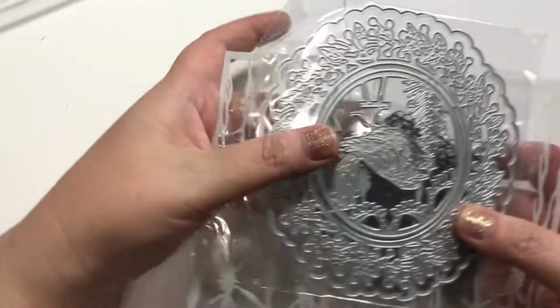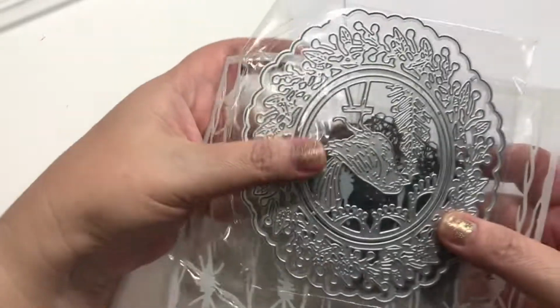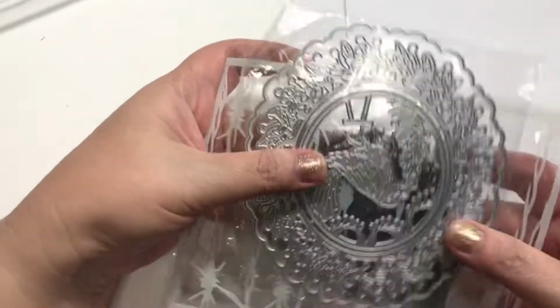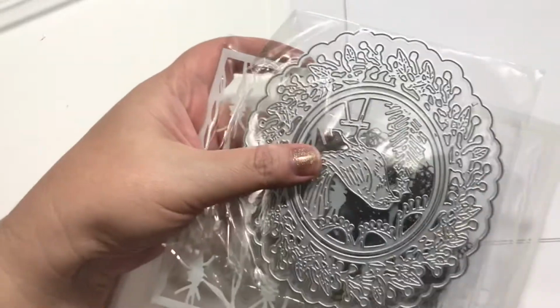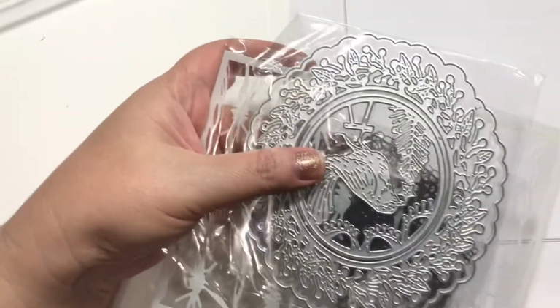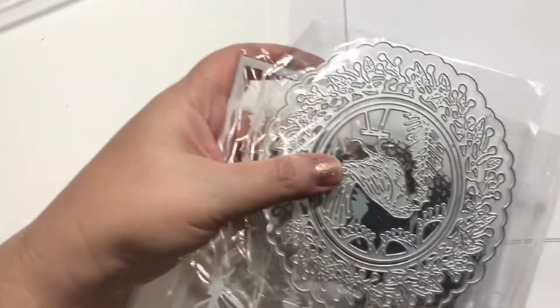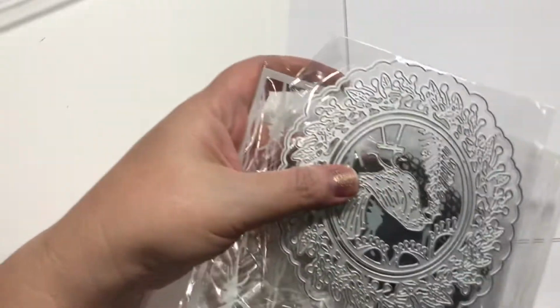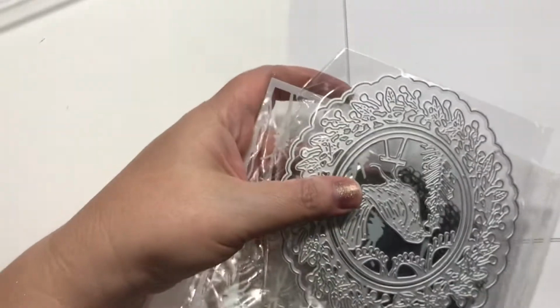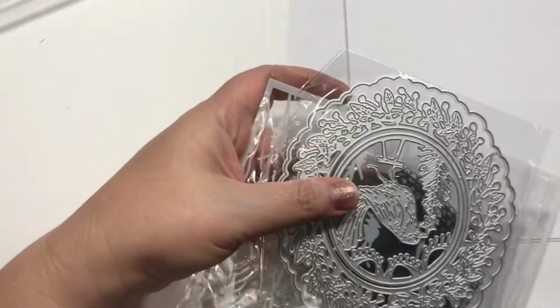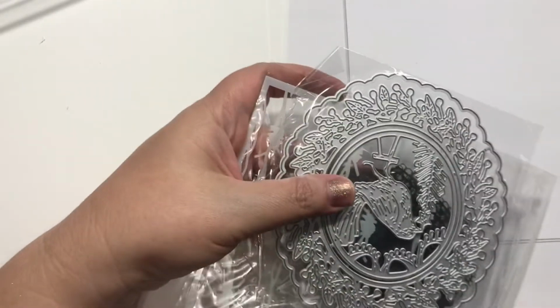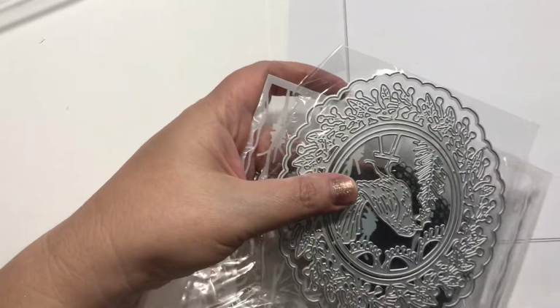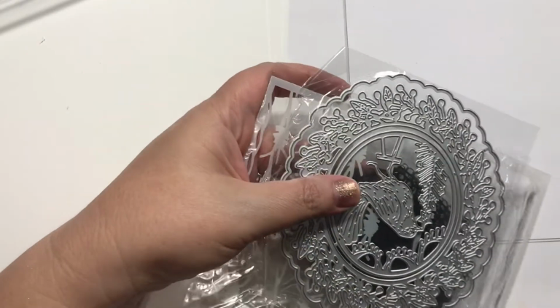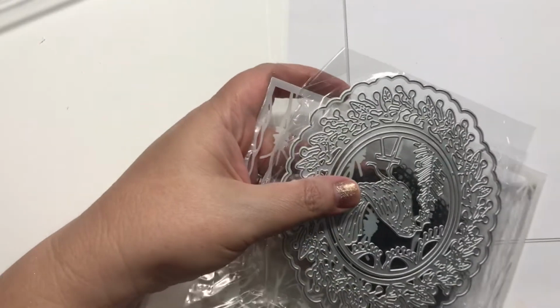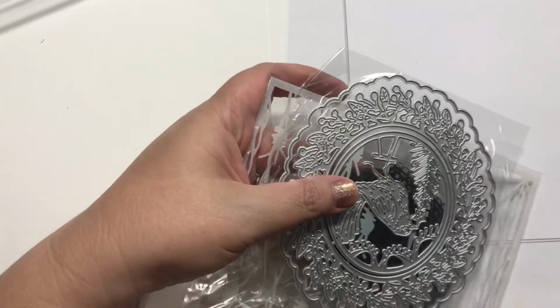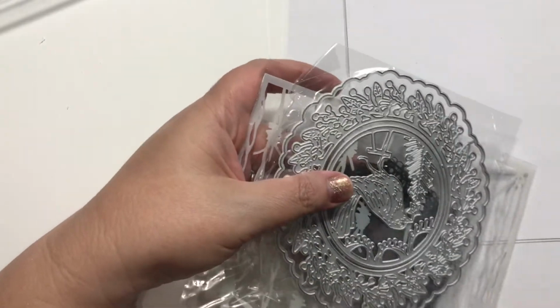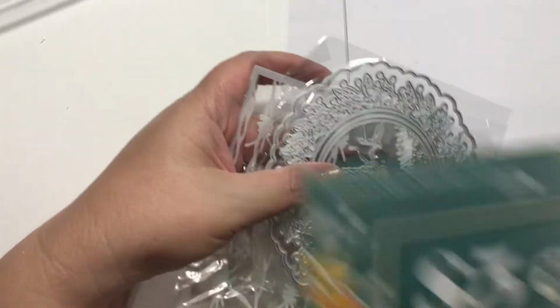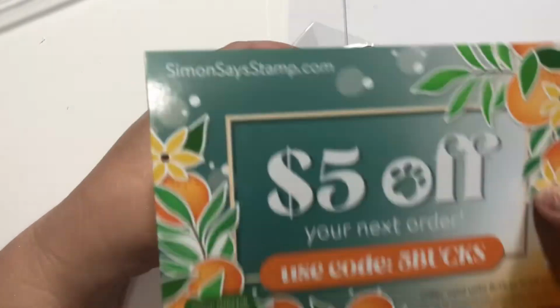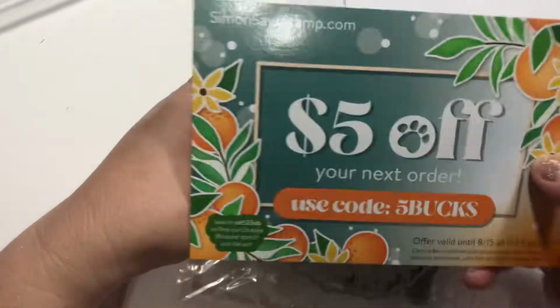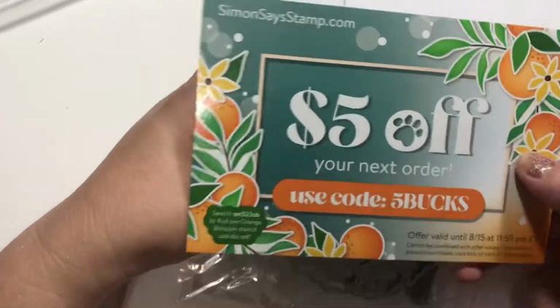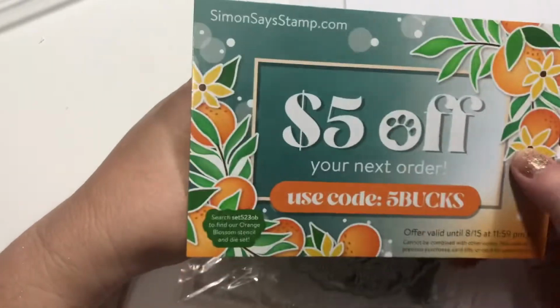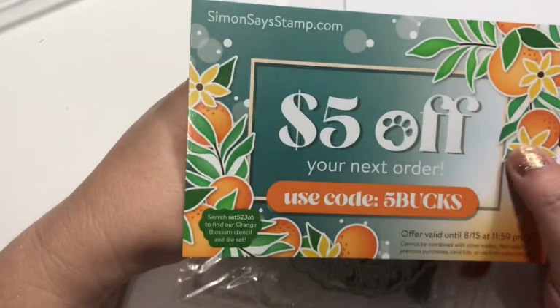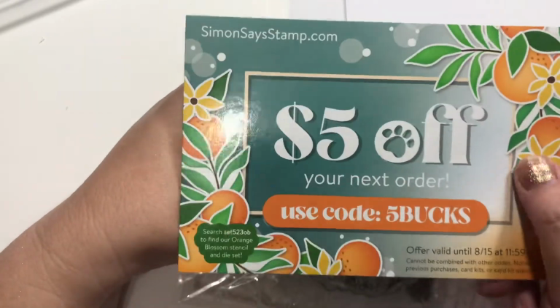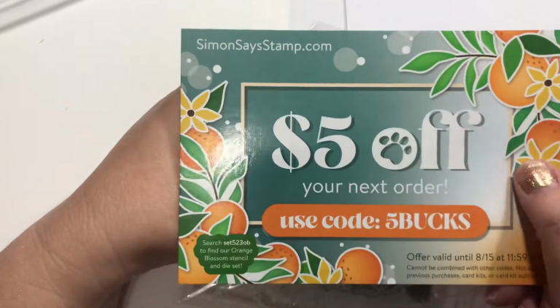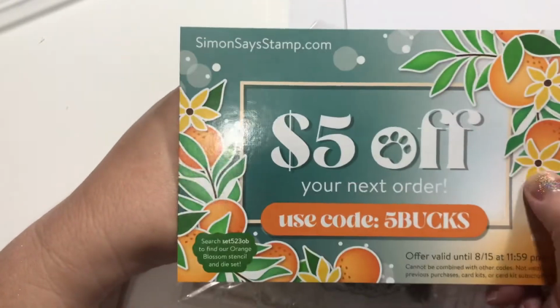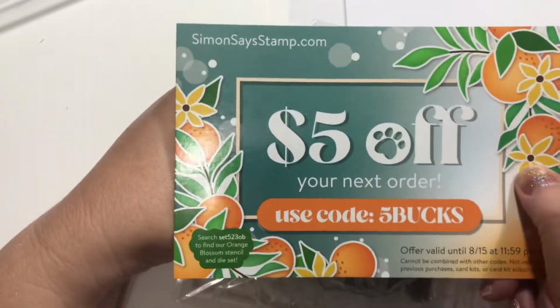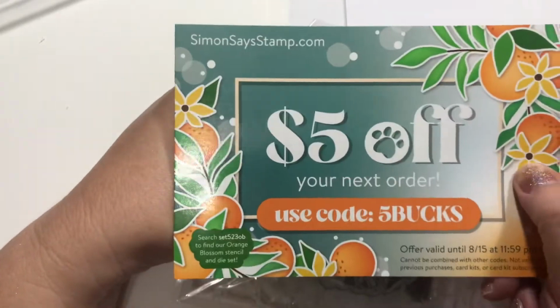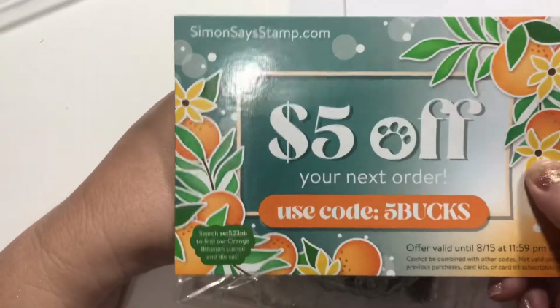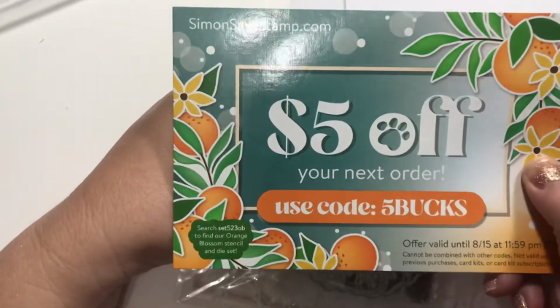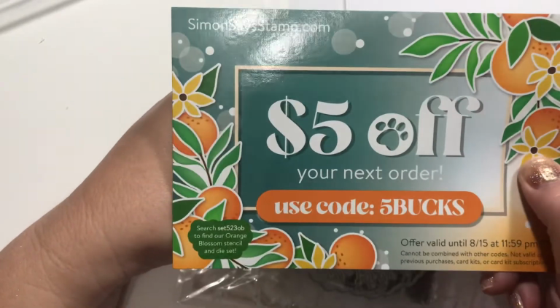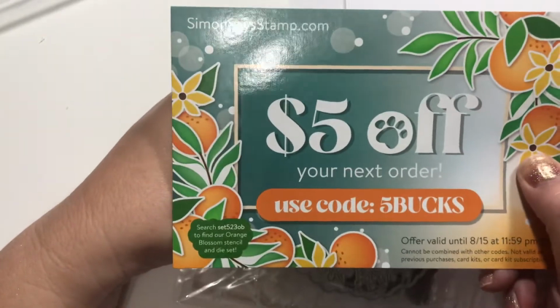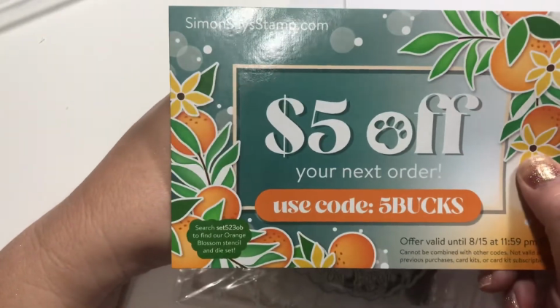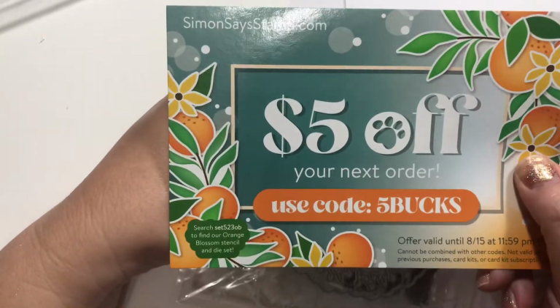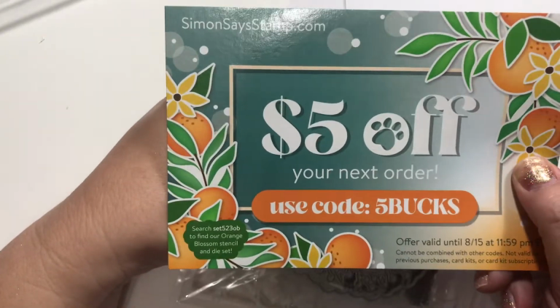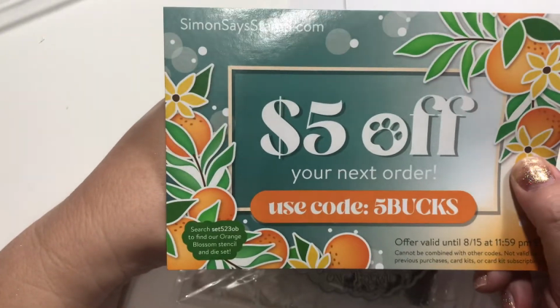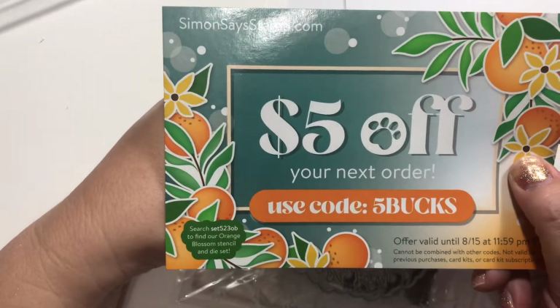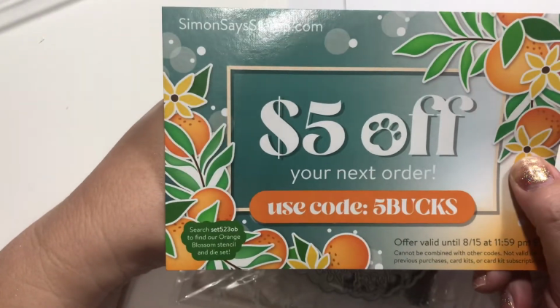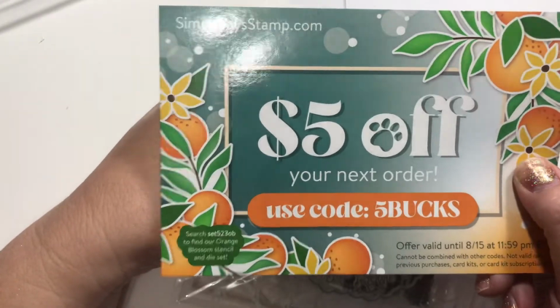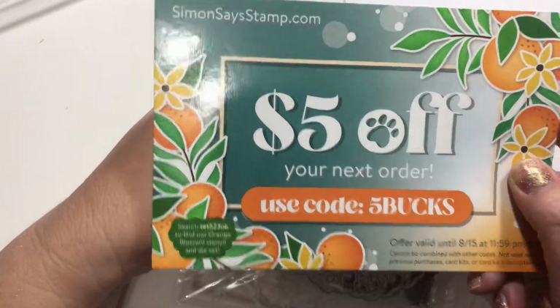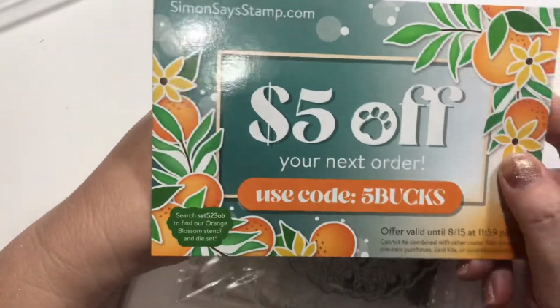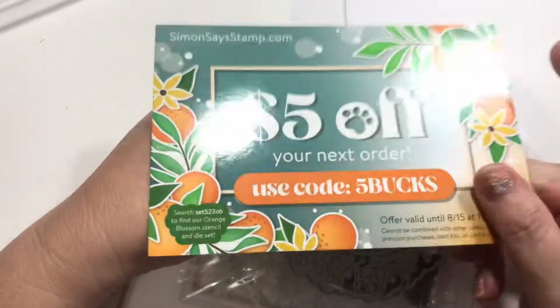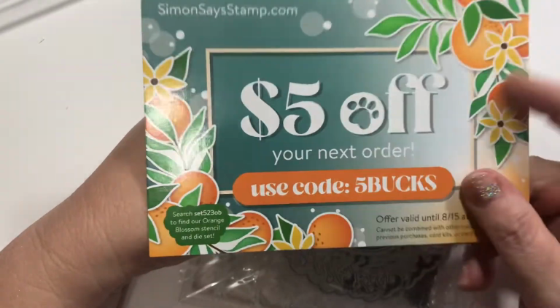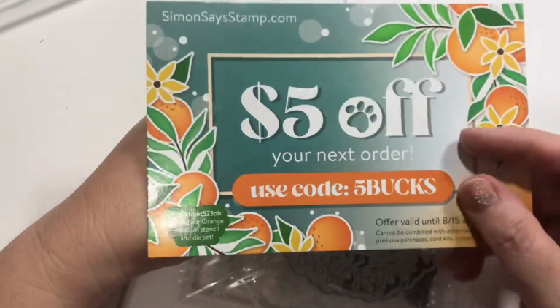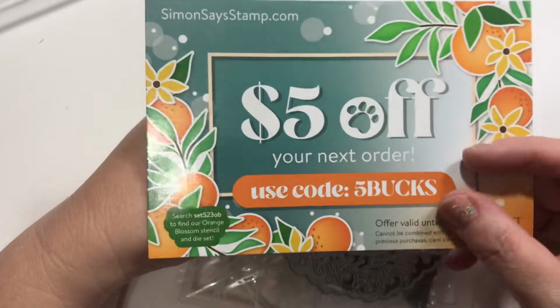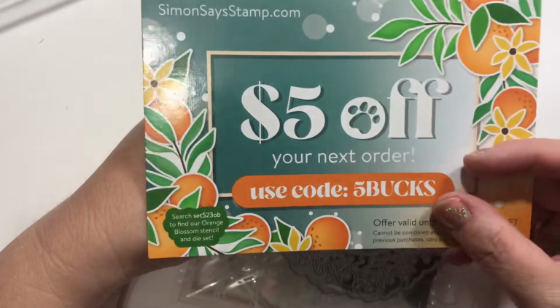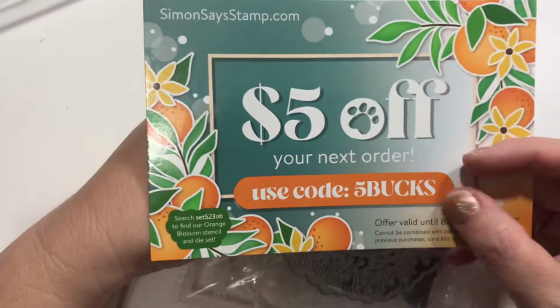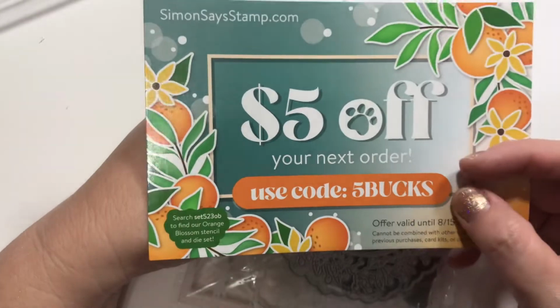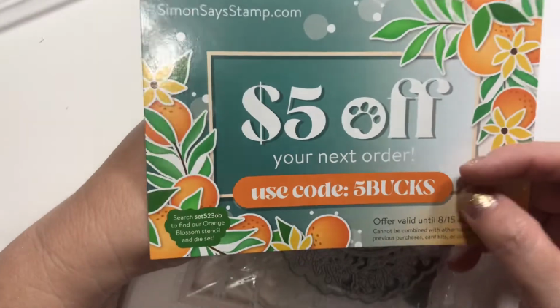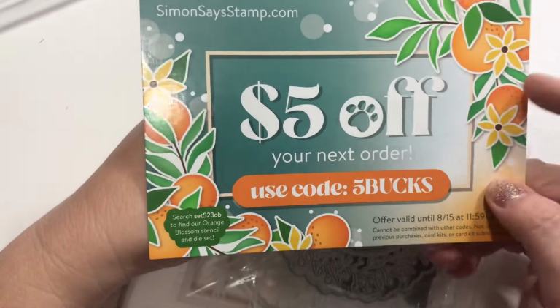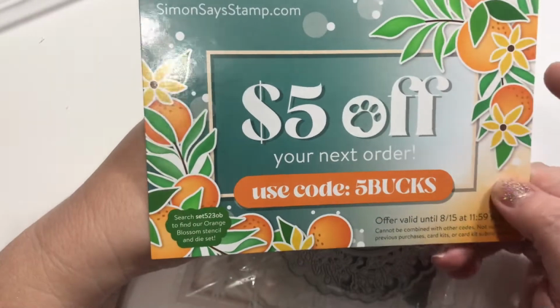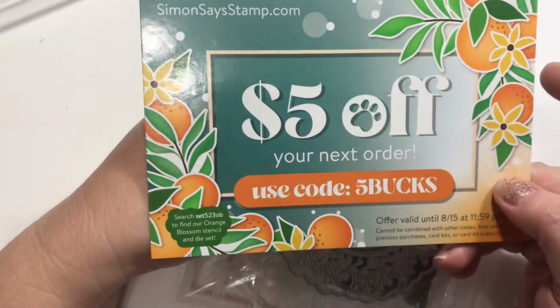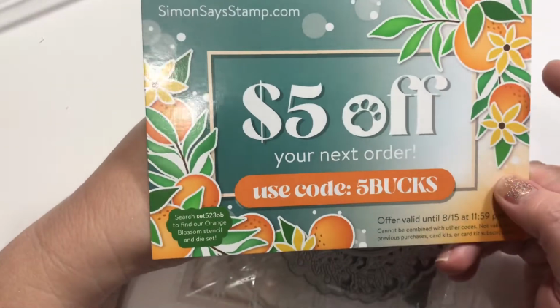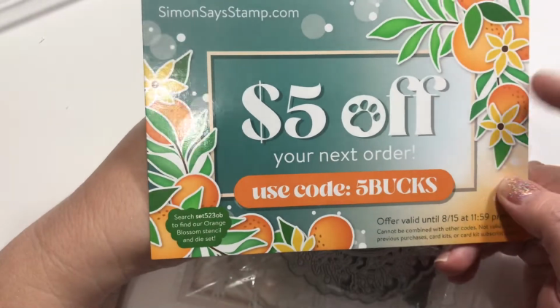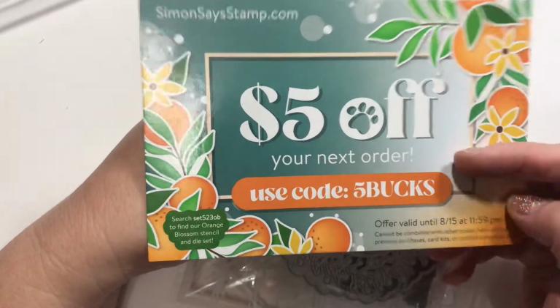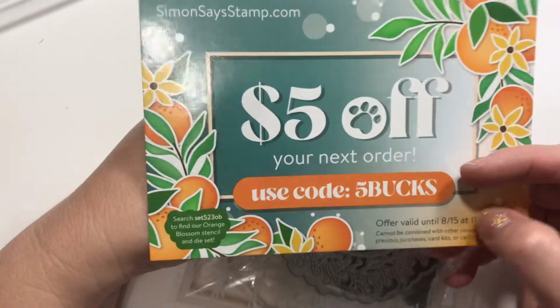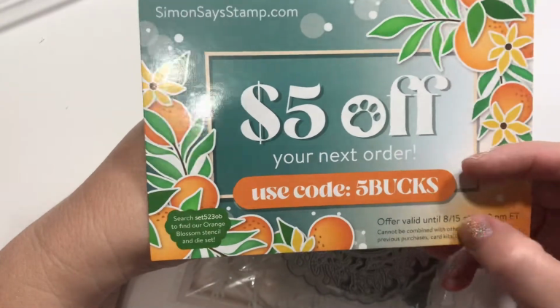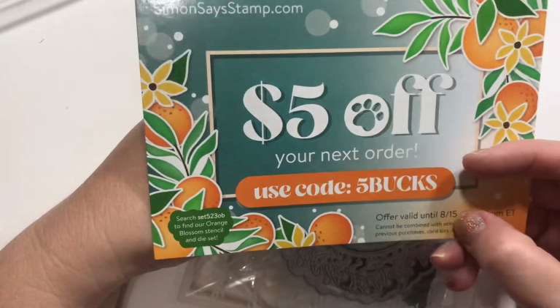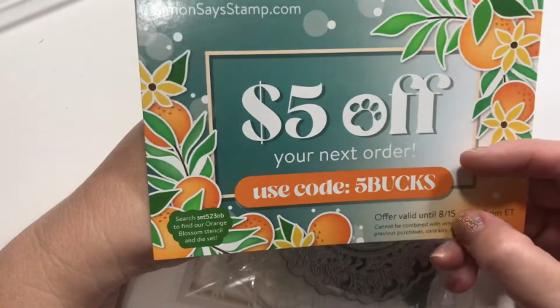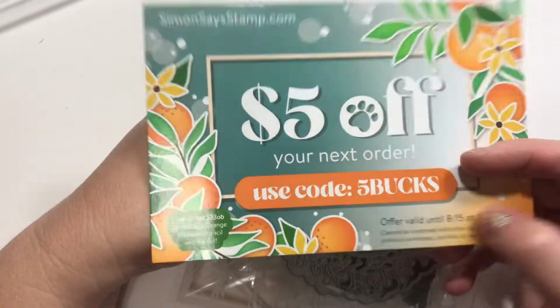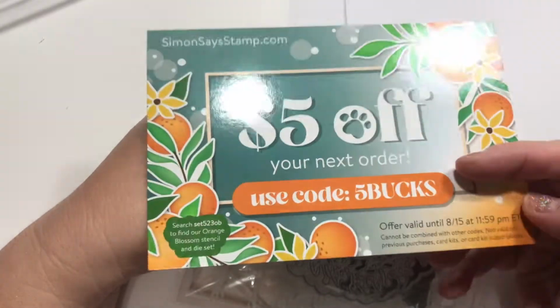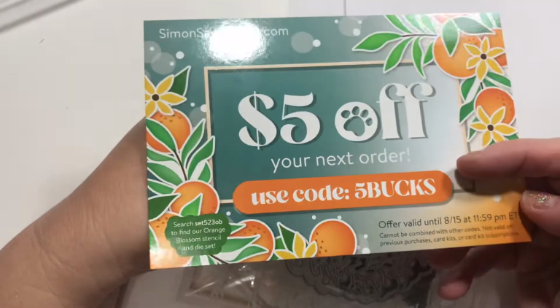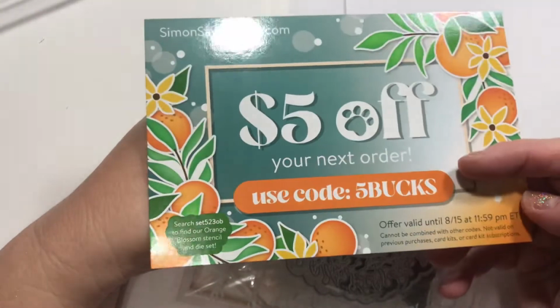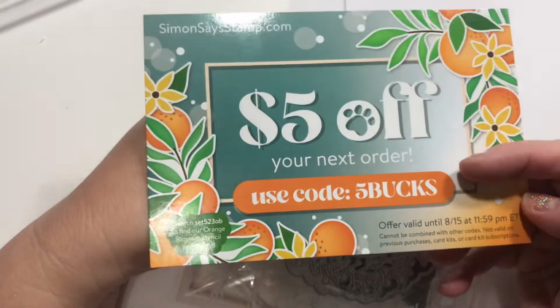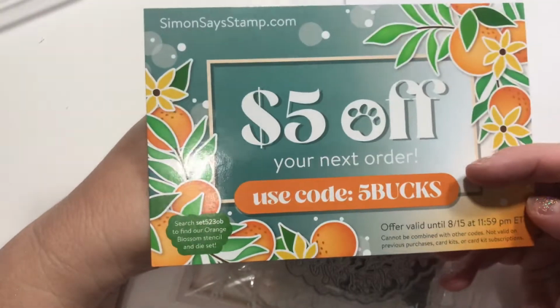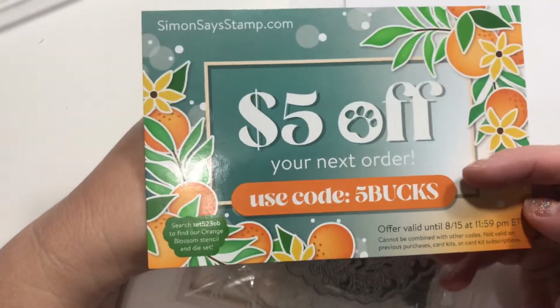Also from Simon Says — if you guys need a code for $5 off, you can use FIVEBUCKS until 8/15, it says.